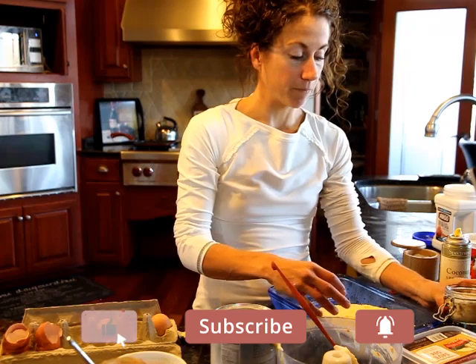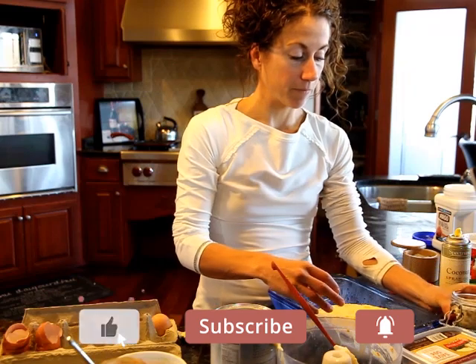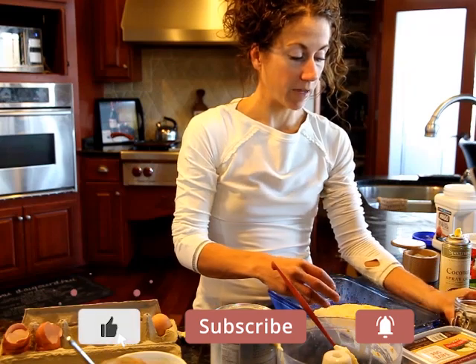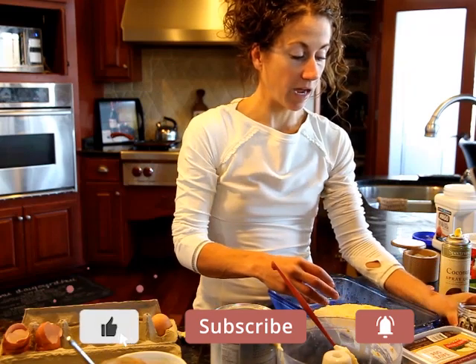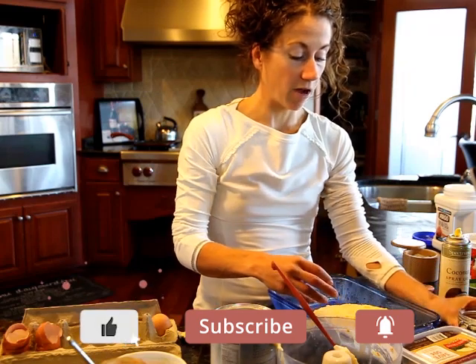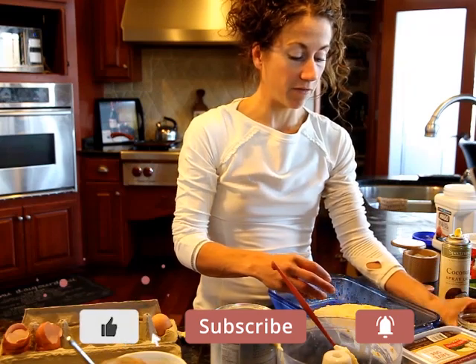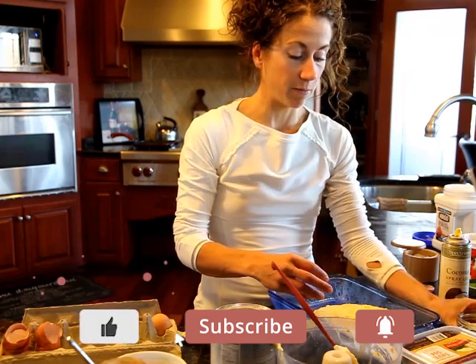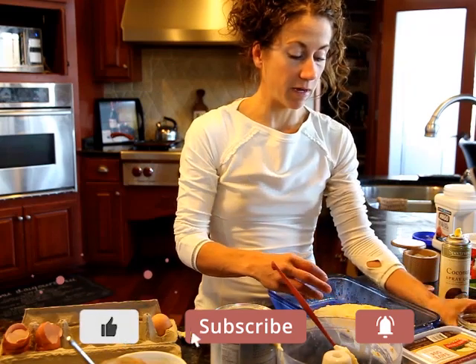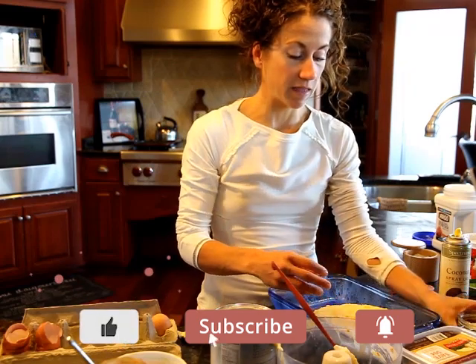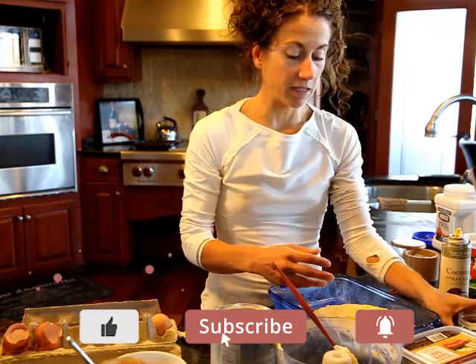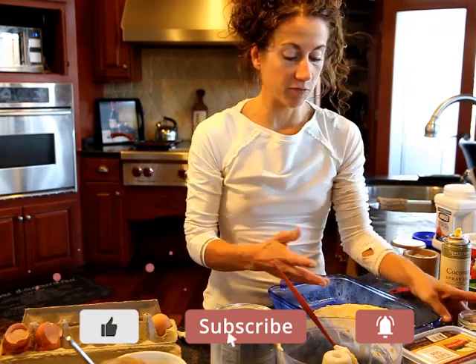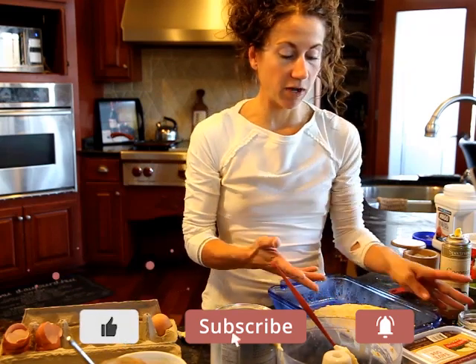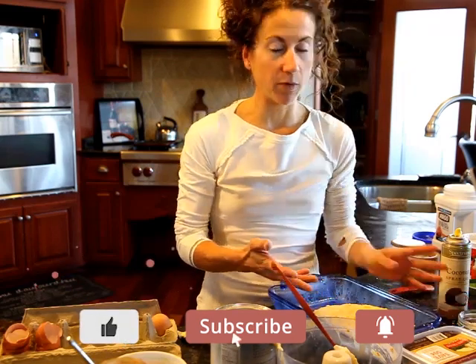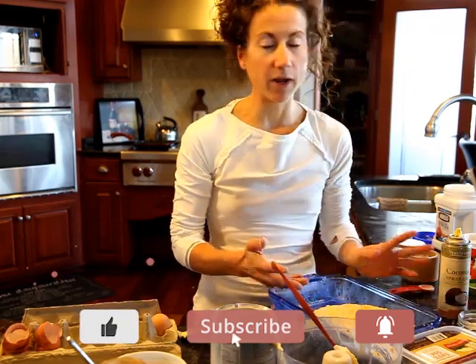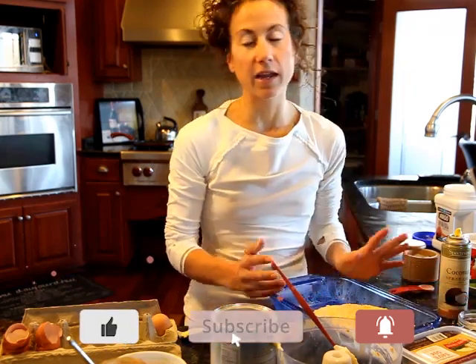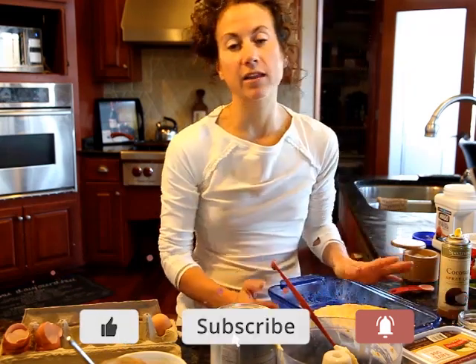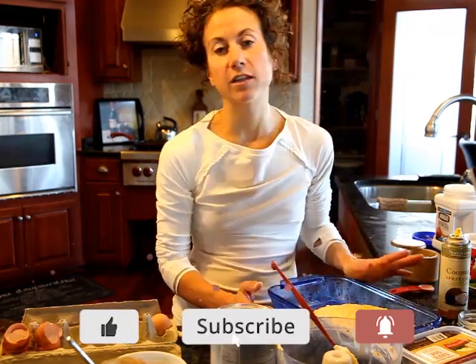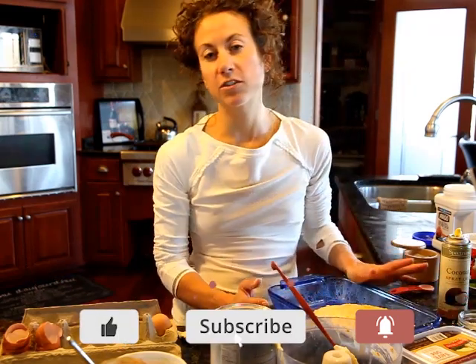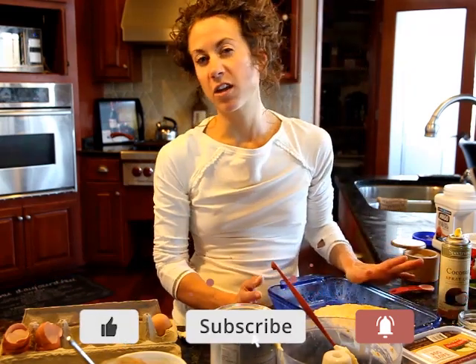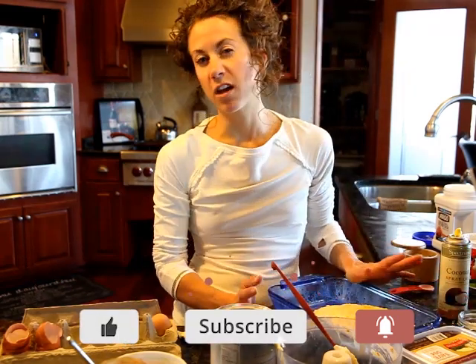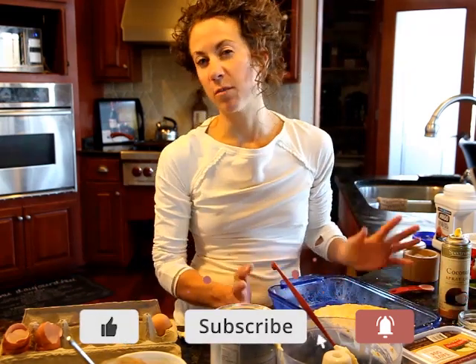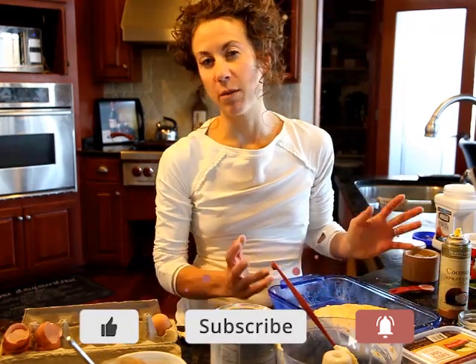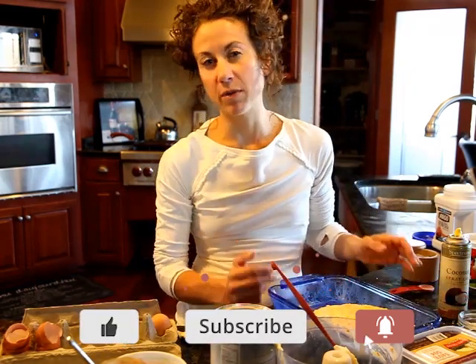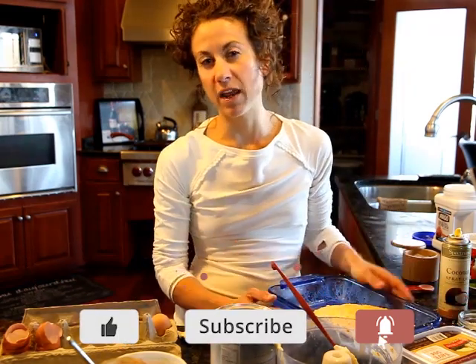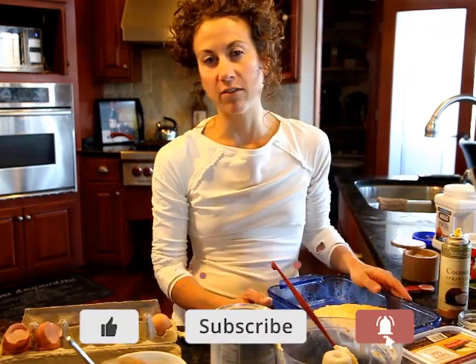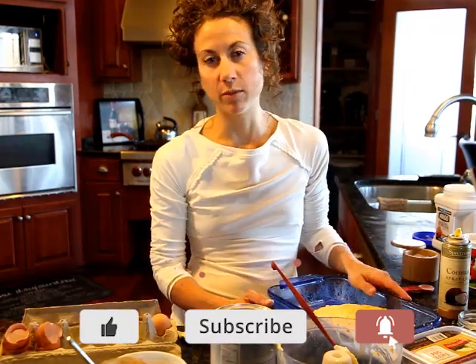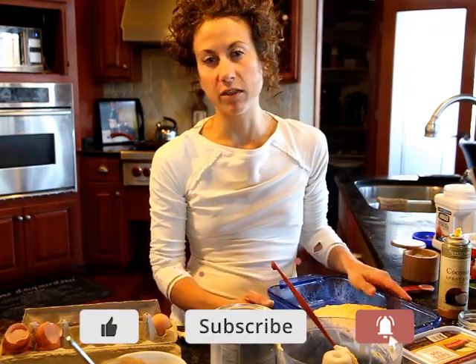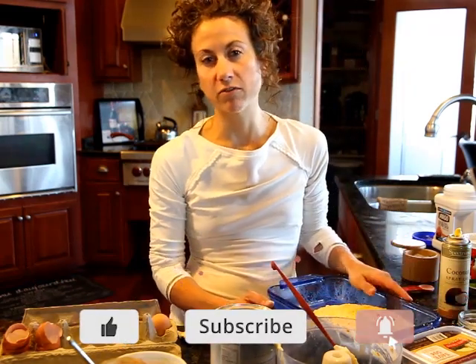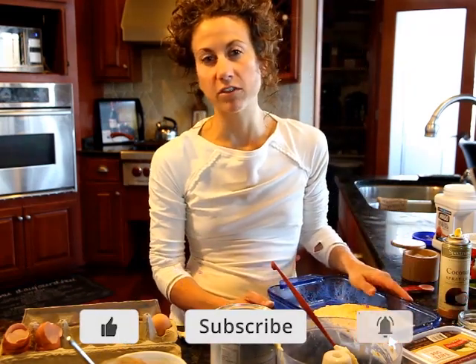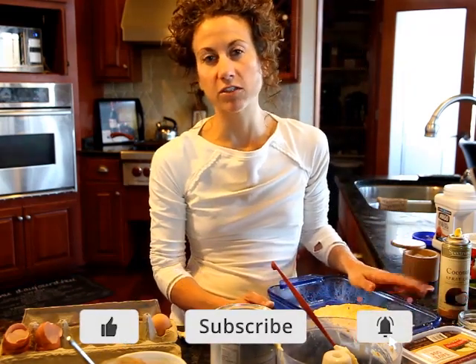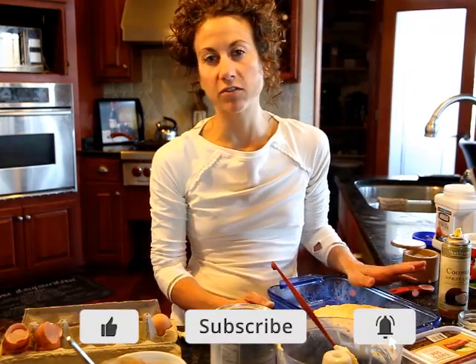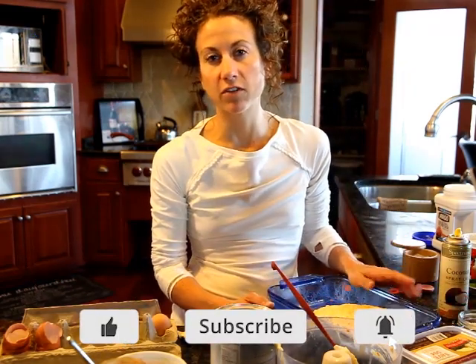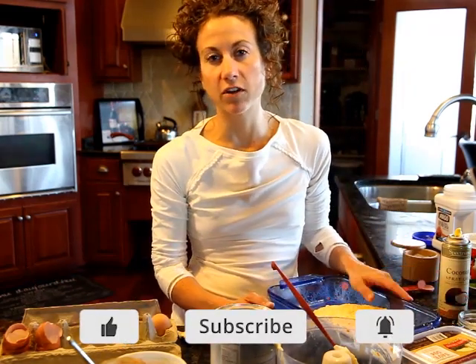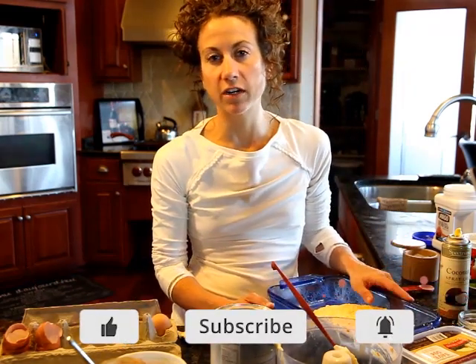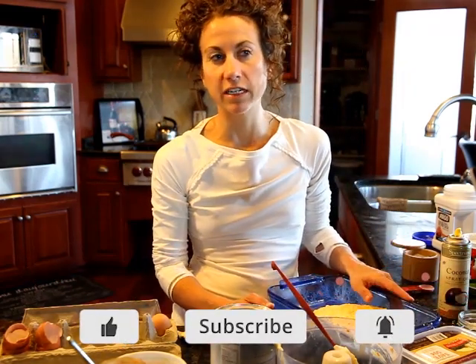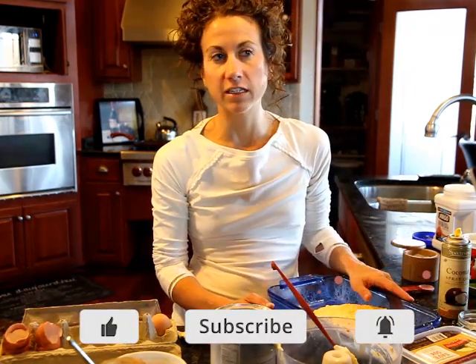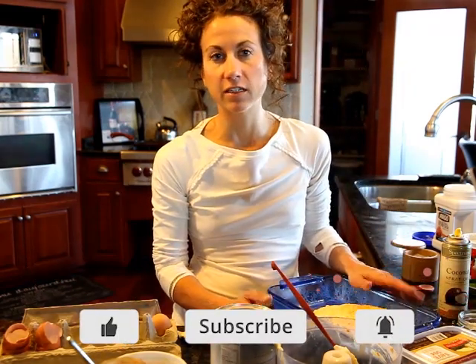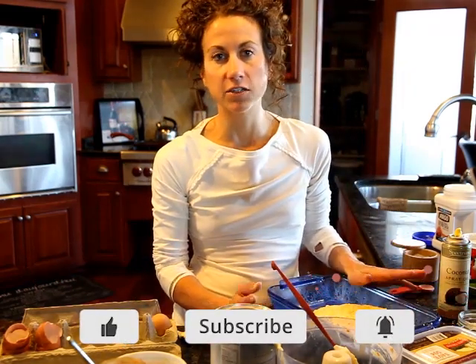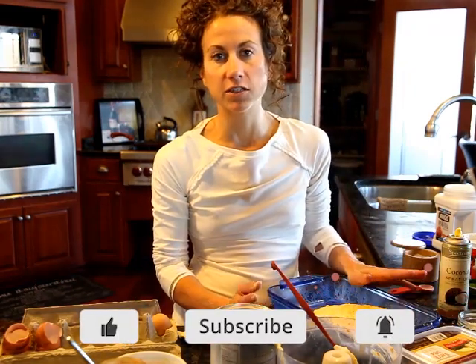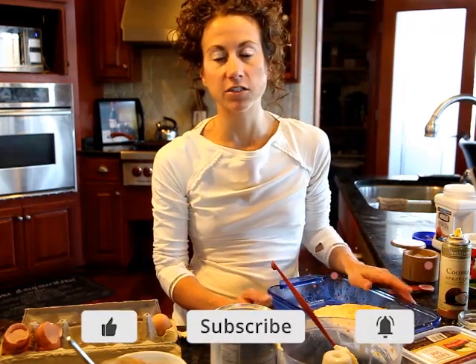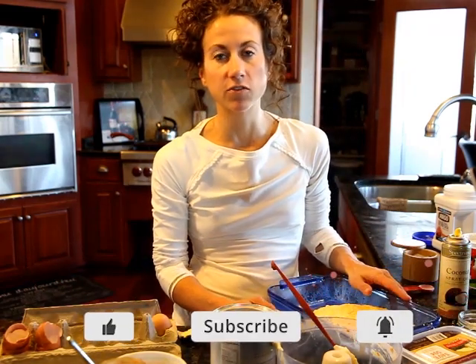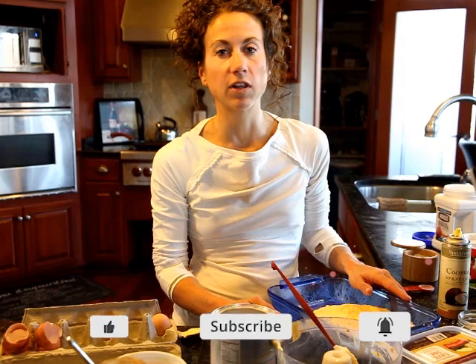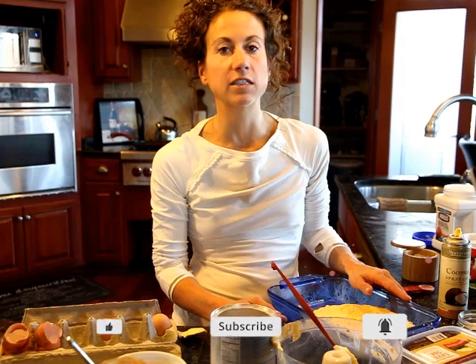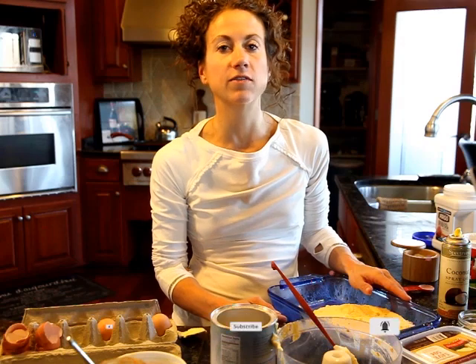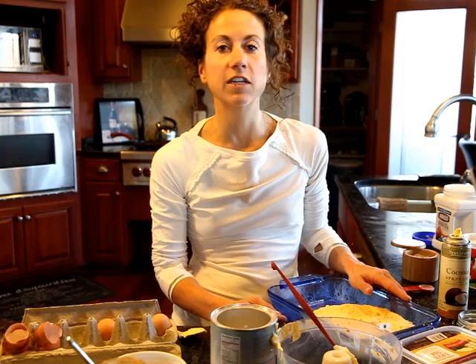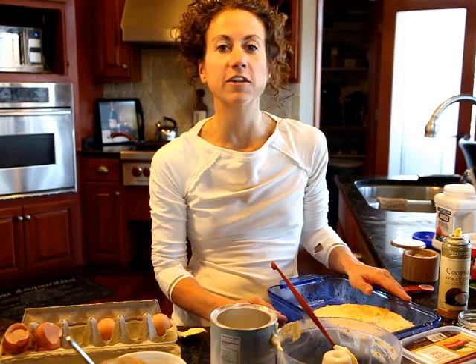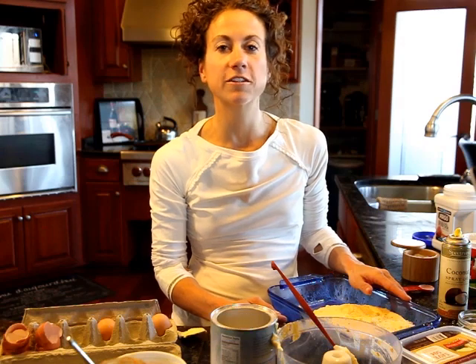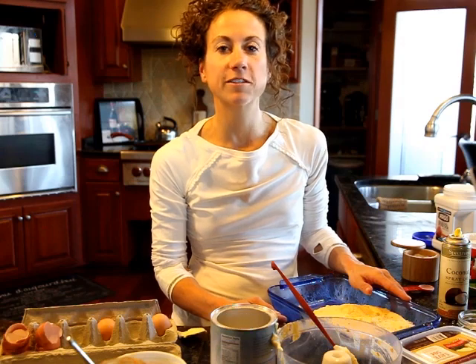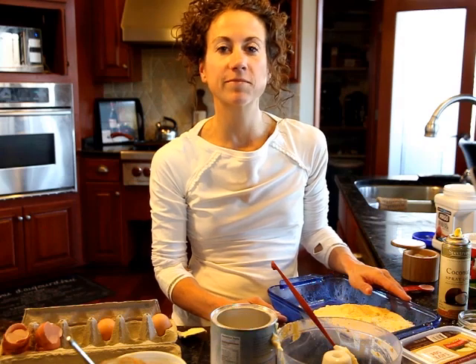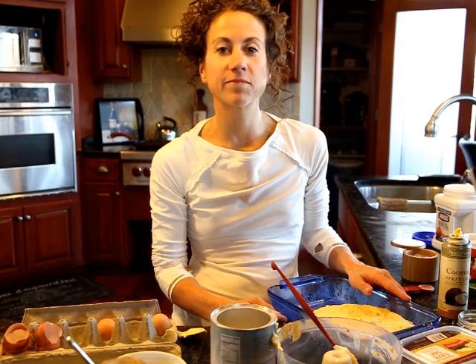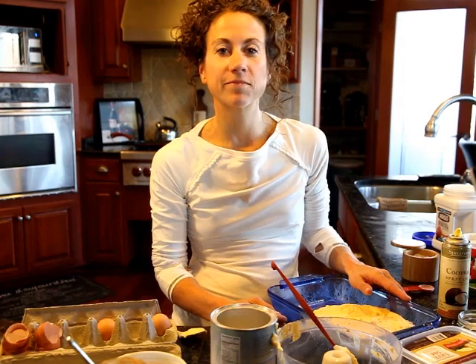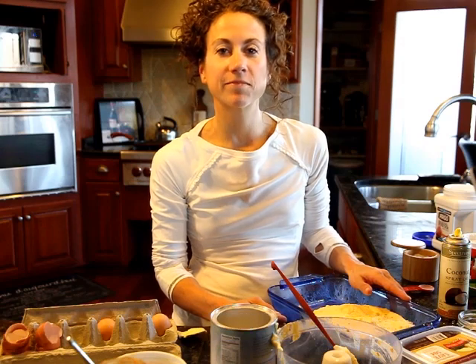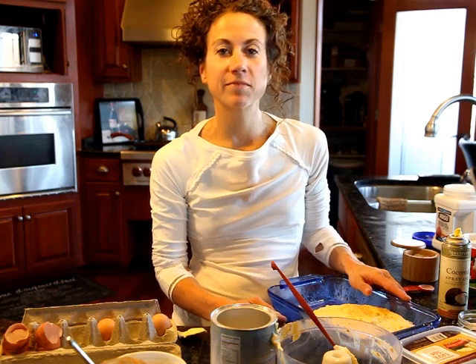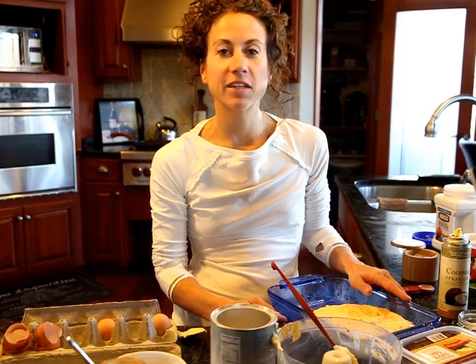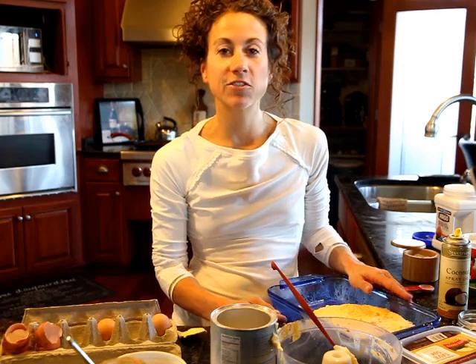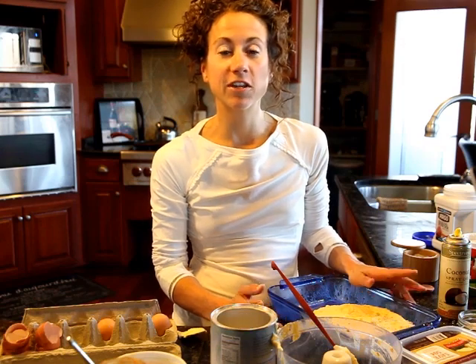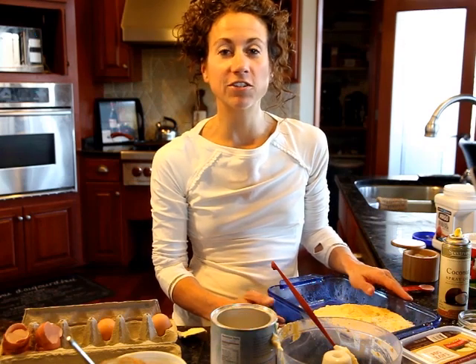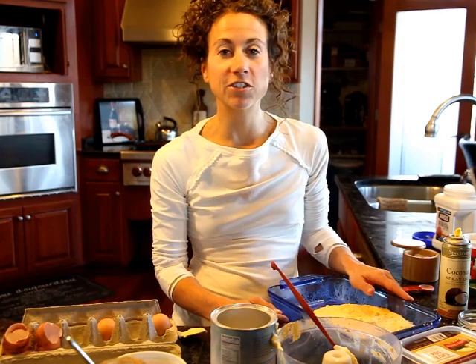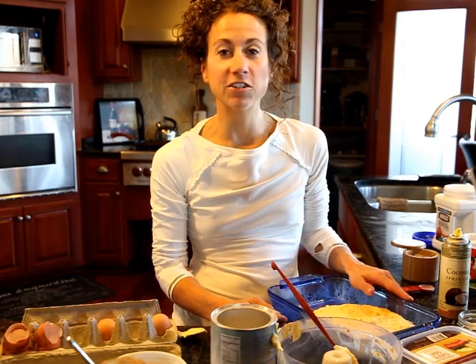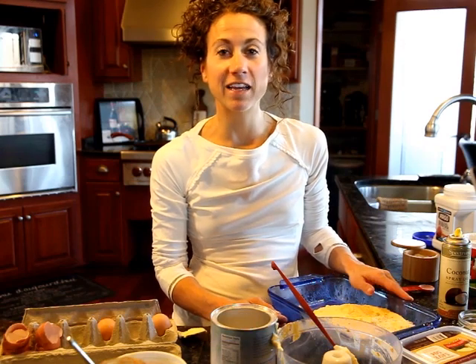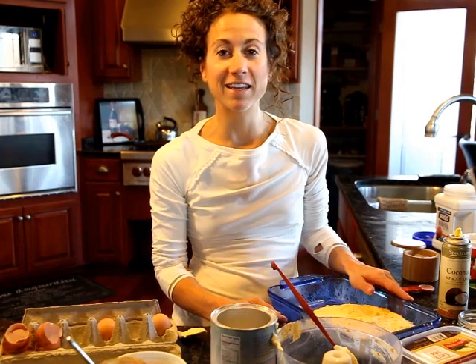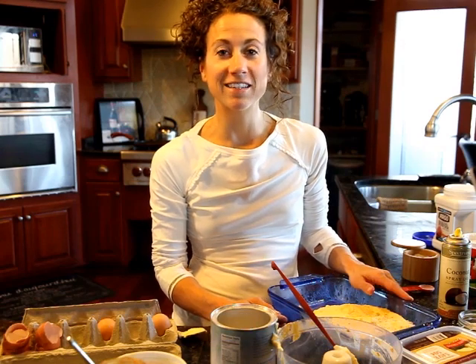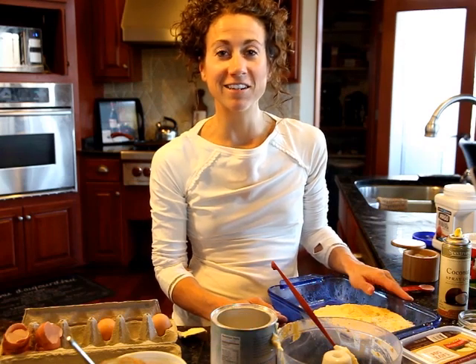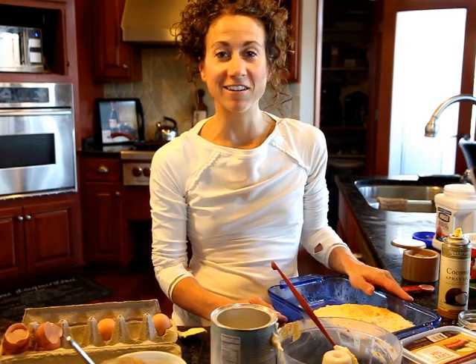I often make these right away and then just cut them up and have them in the freezer for easy additions to lots of dinners. So there's your Italian dinner.